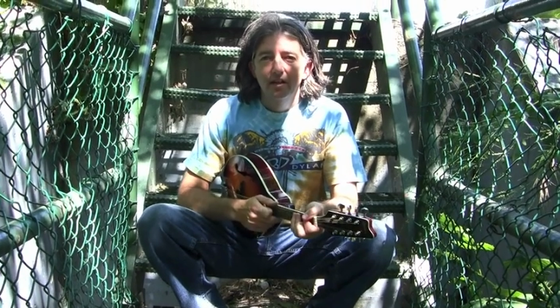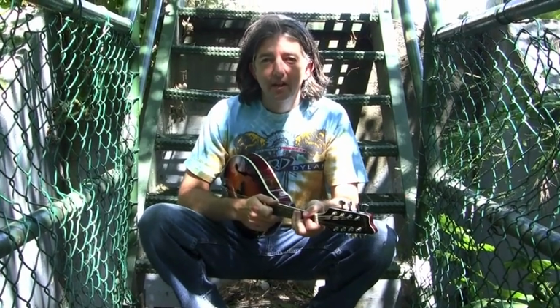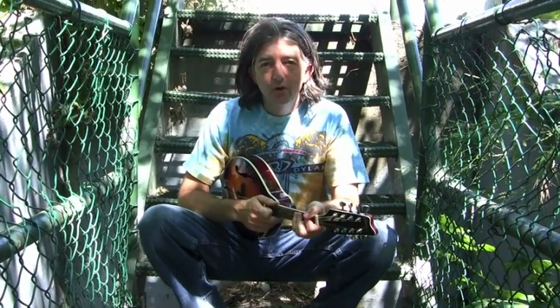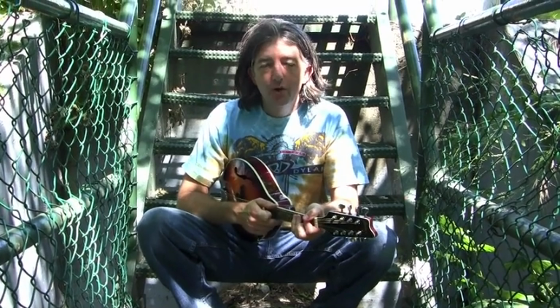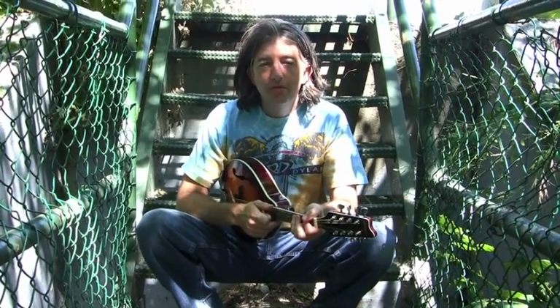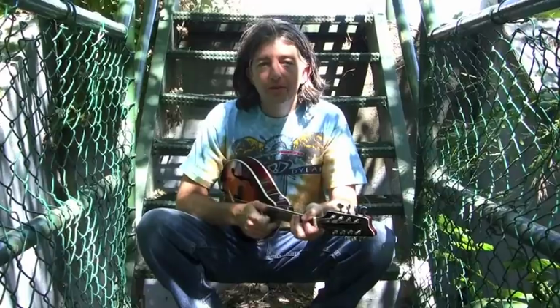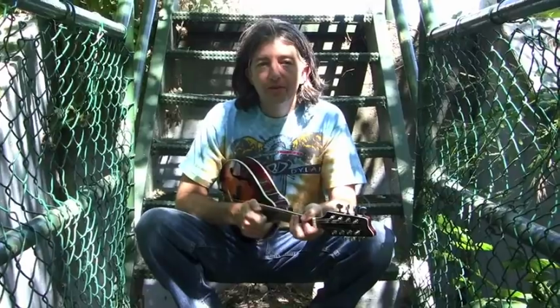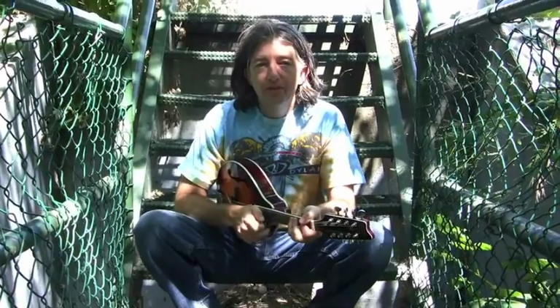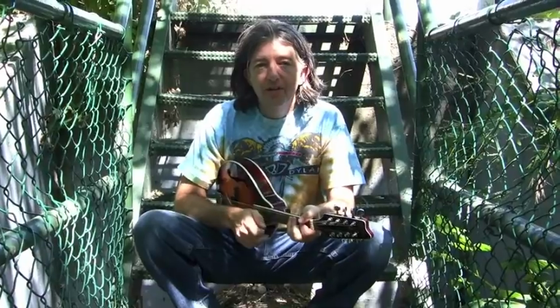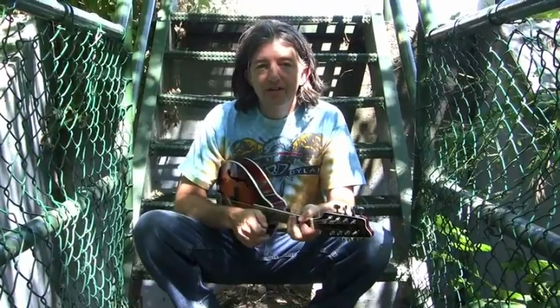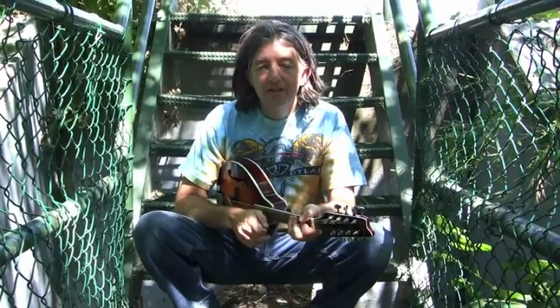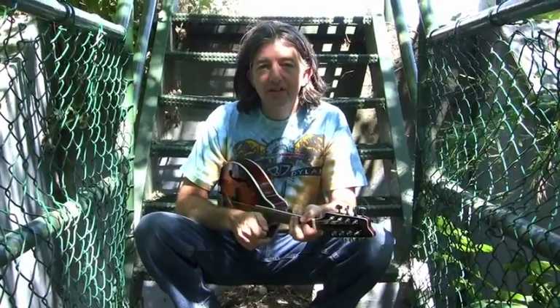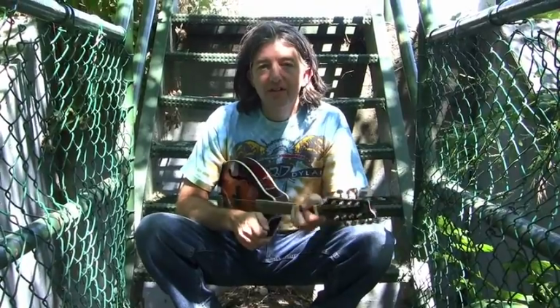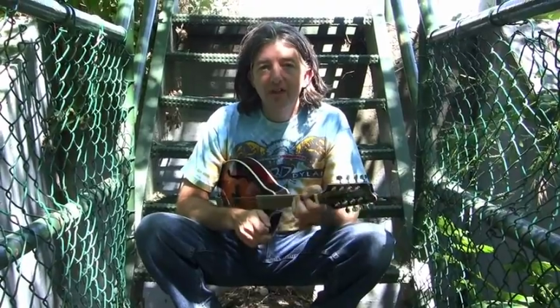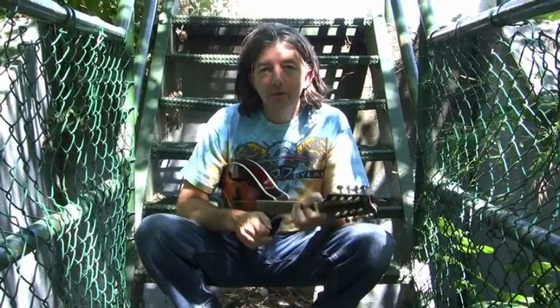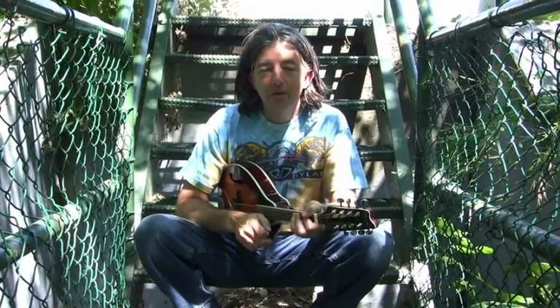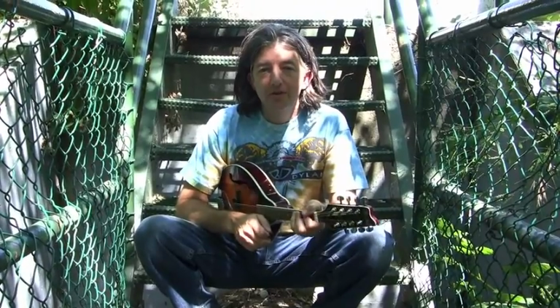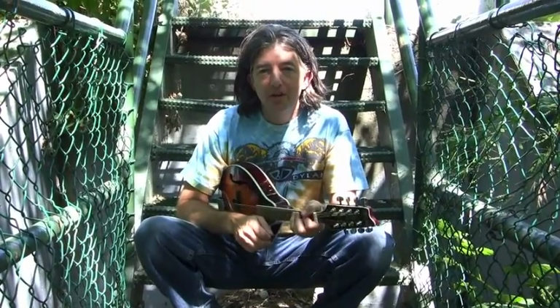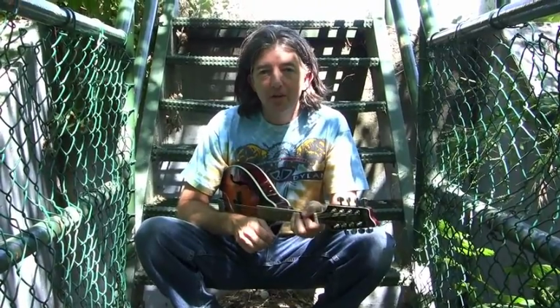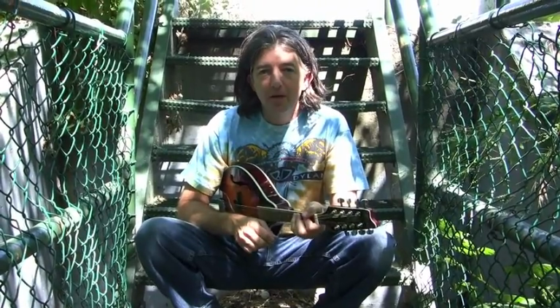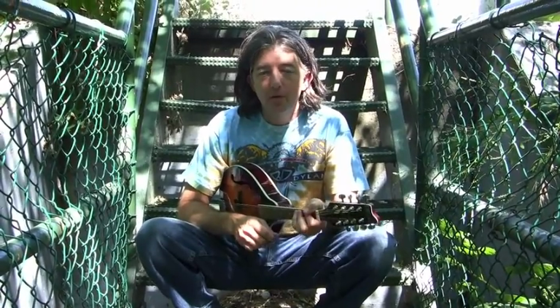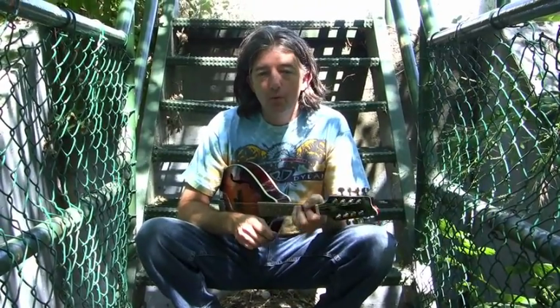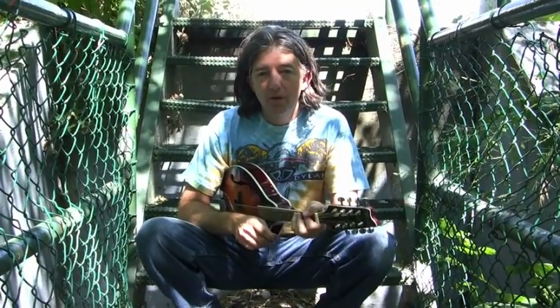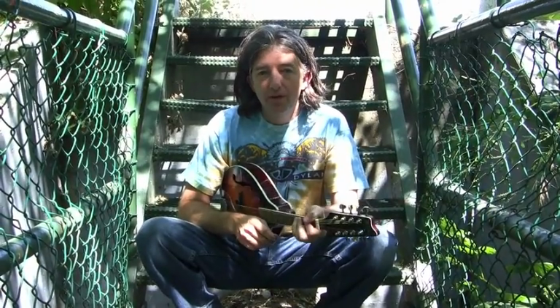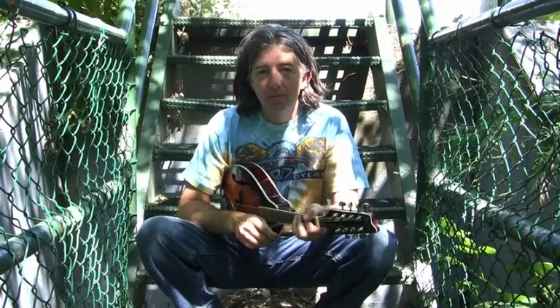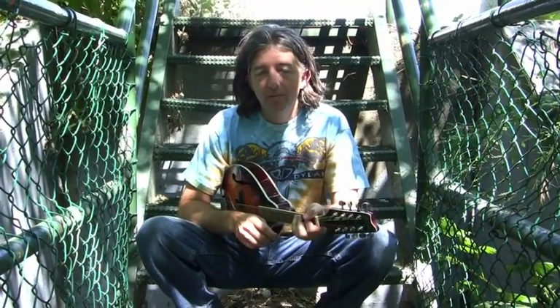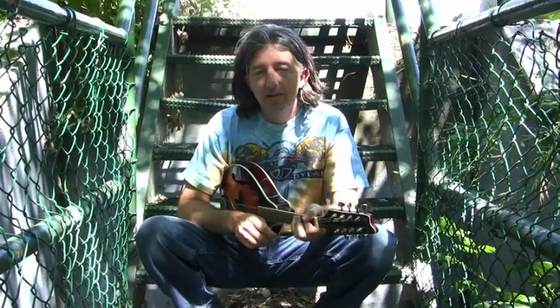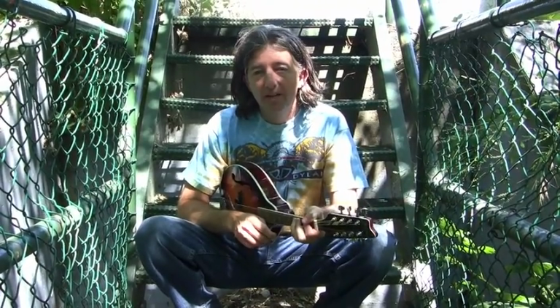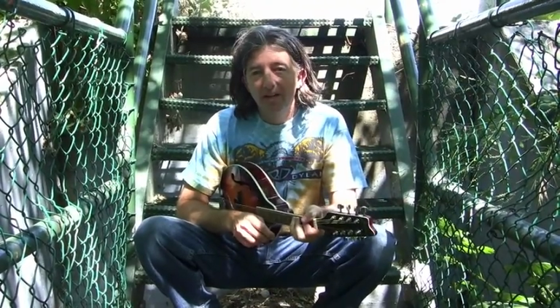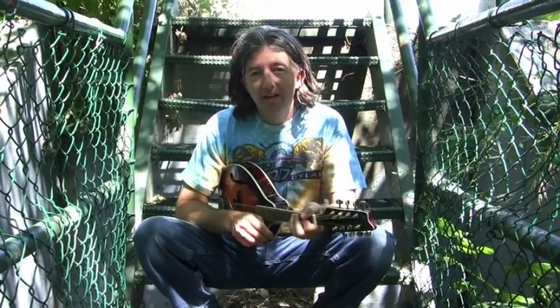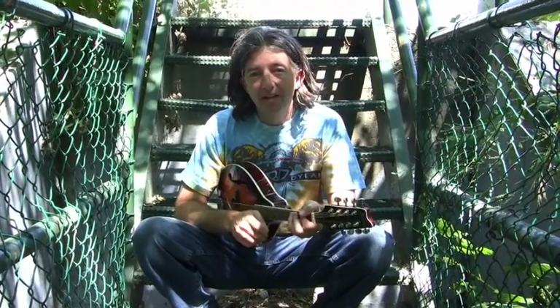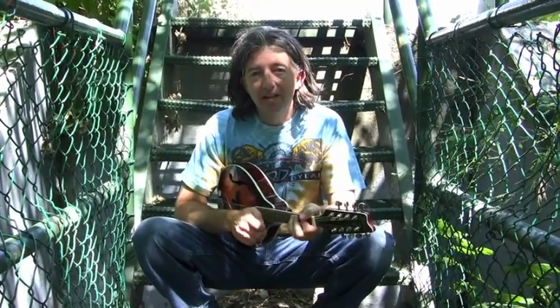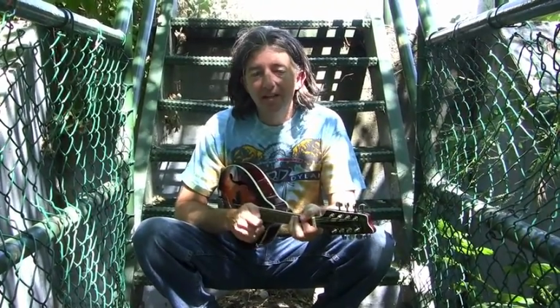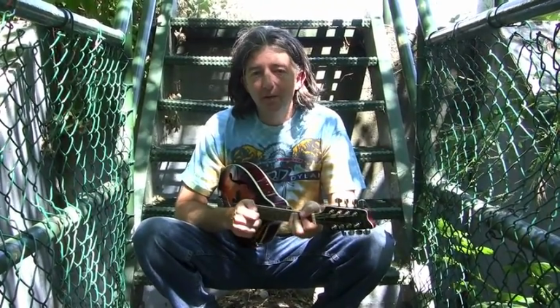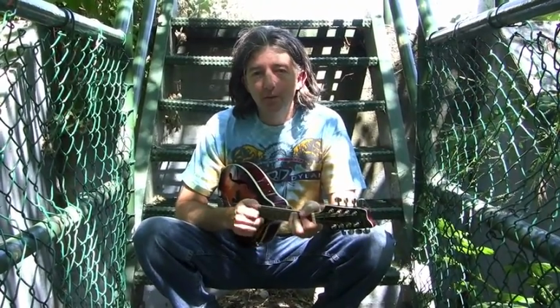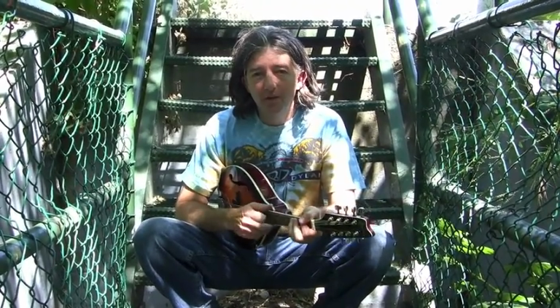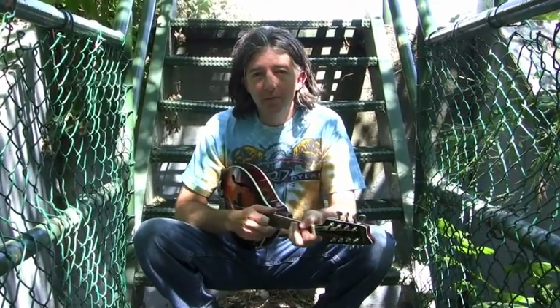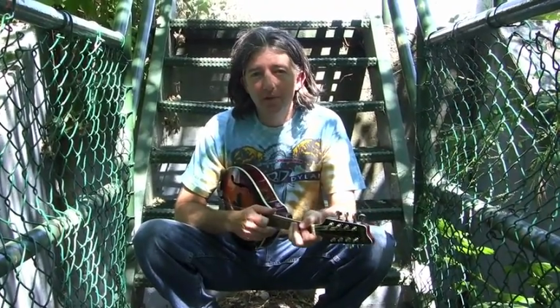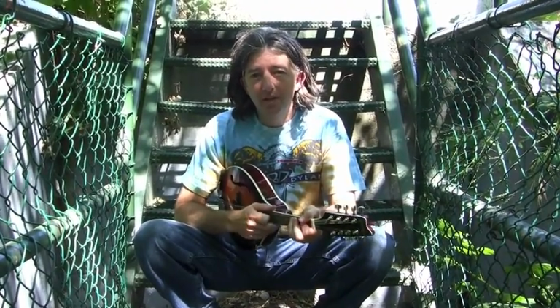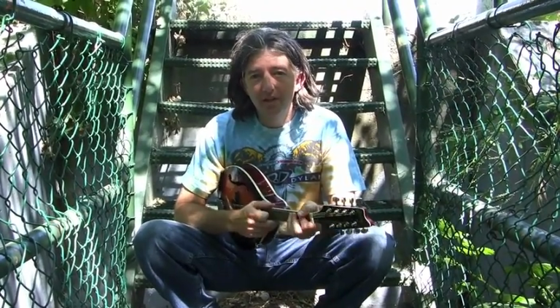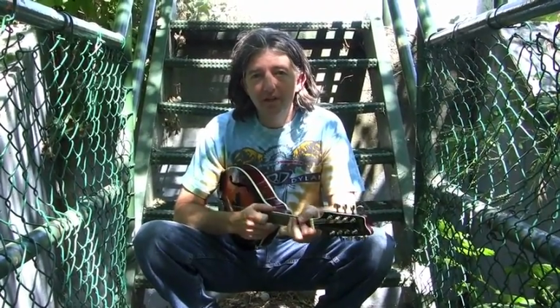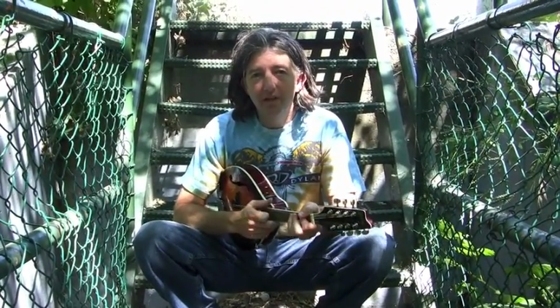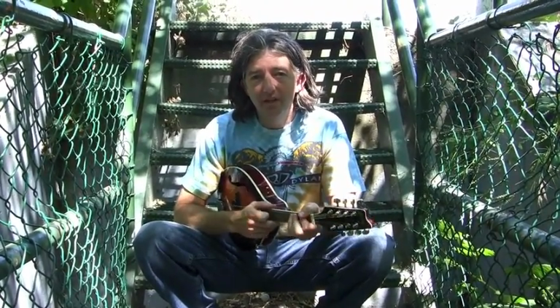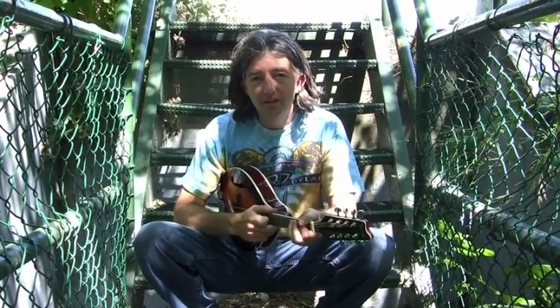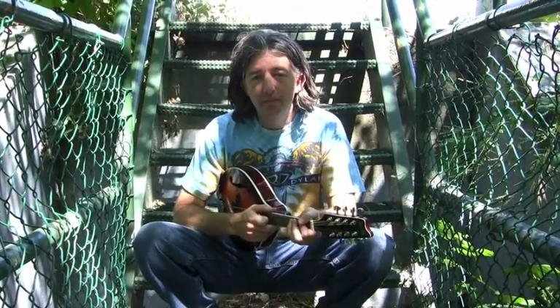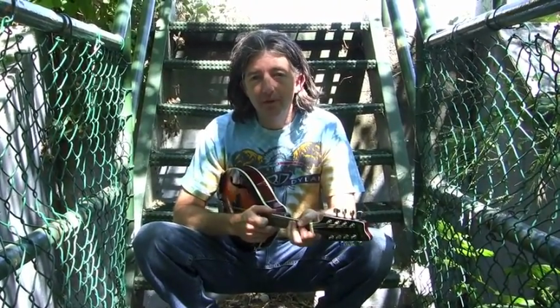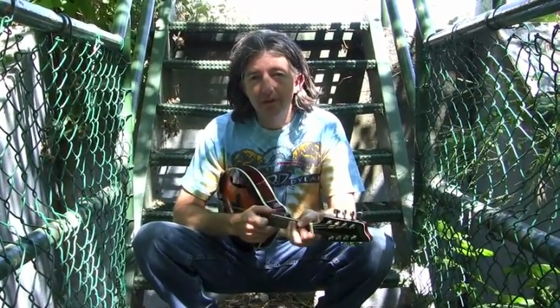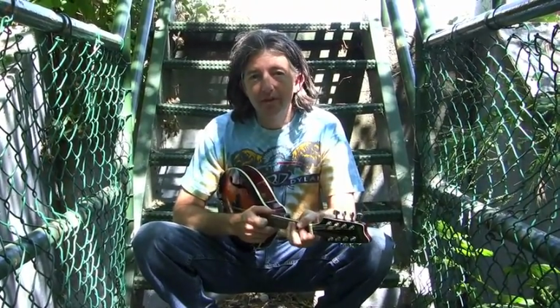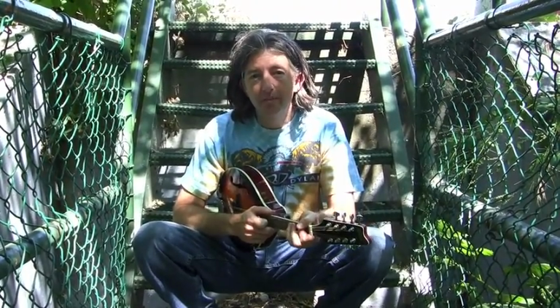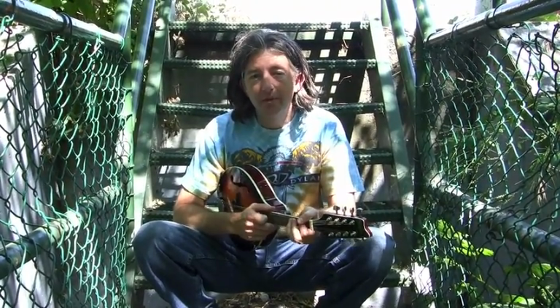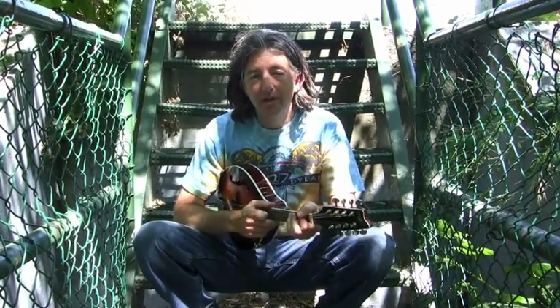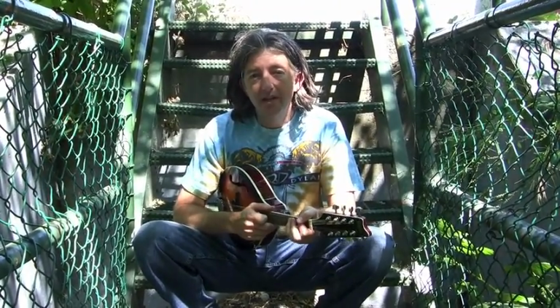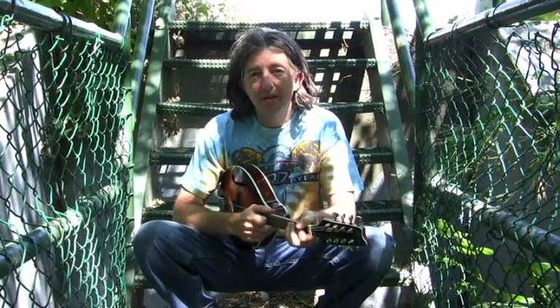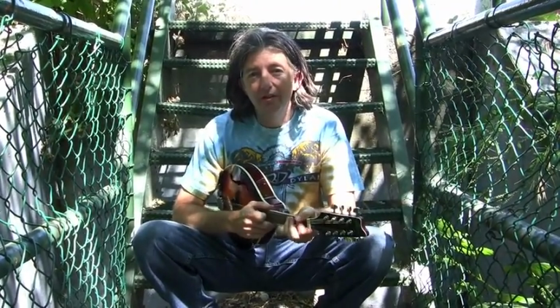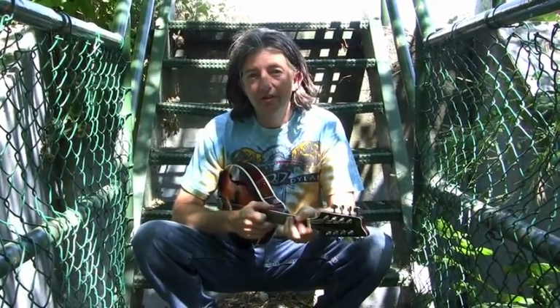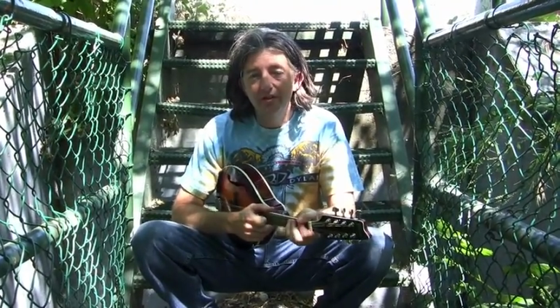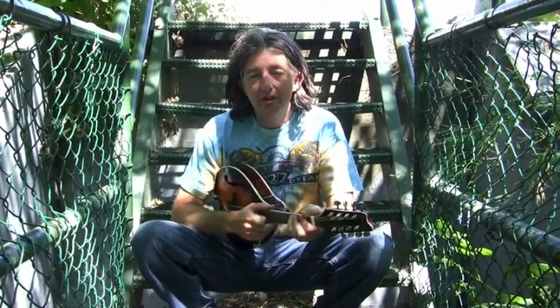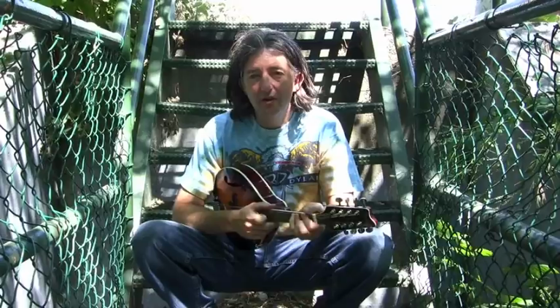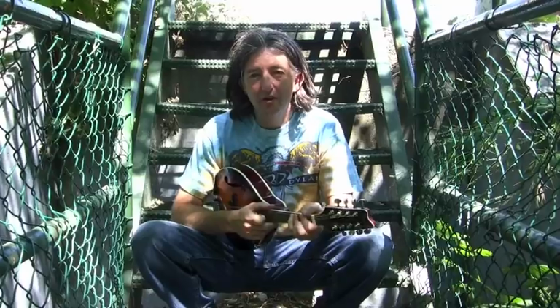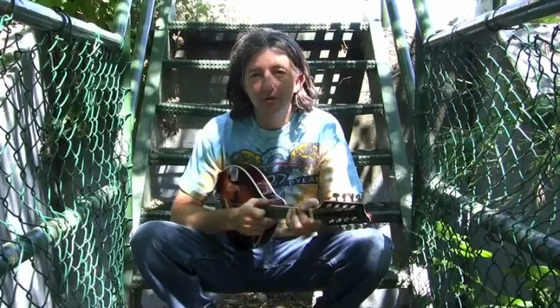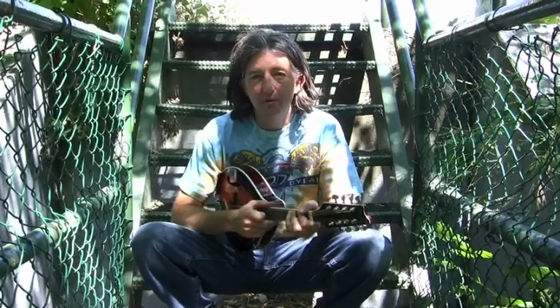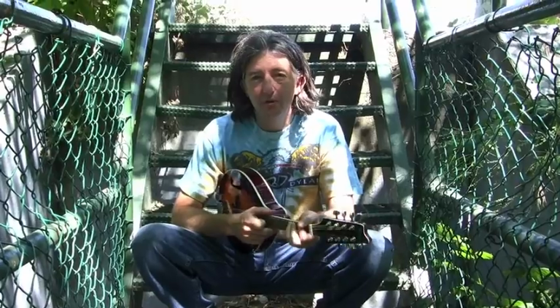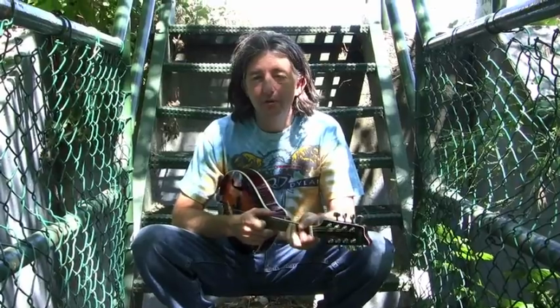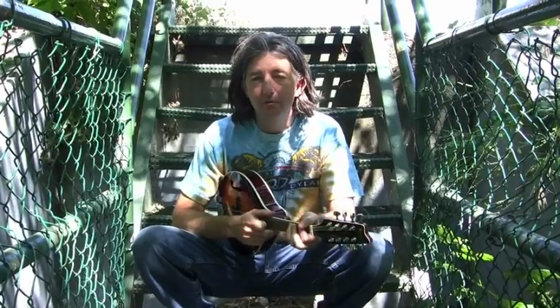Hello, I'm Victor Johnson. Today we're going to talk about rhythm and getting rhythm into your instrument, playing good solid grooves.